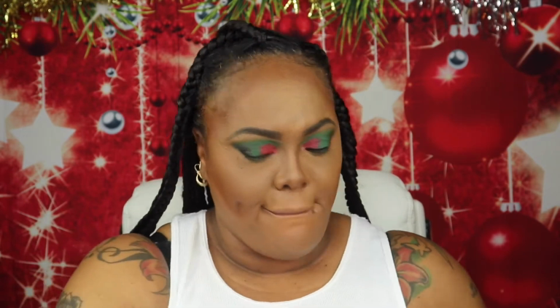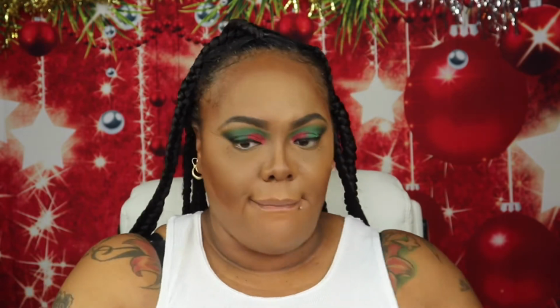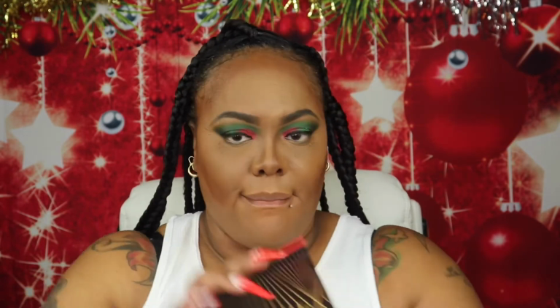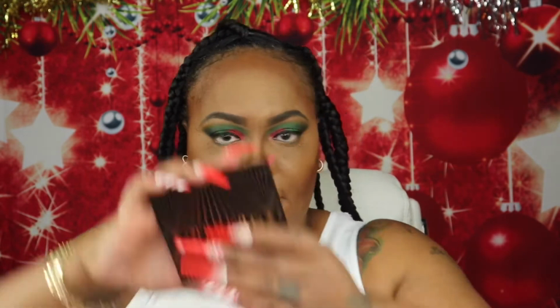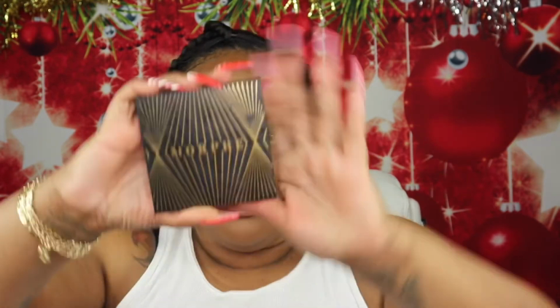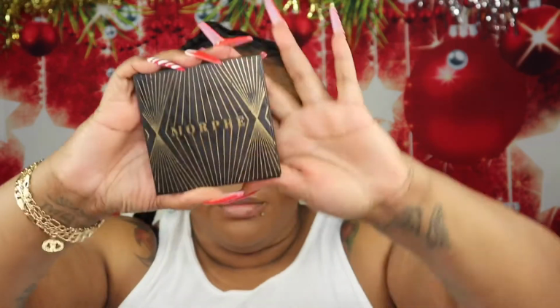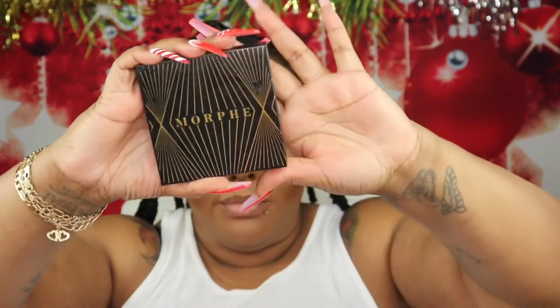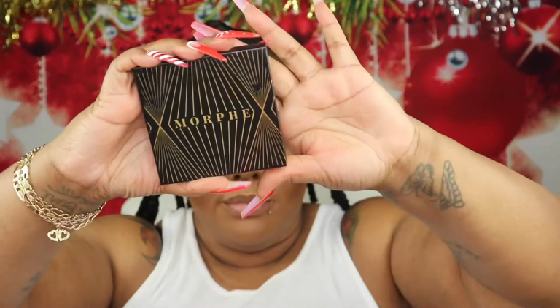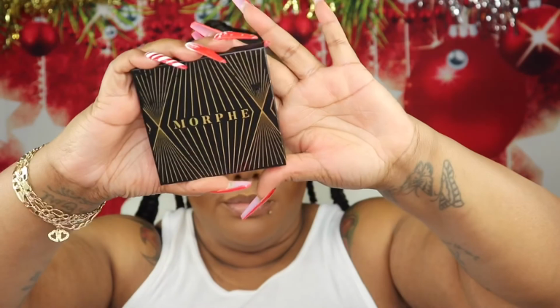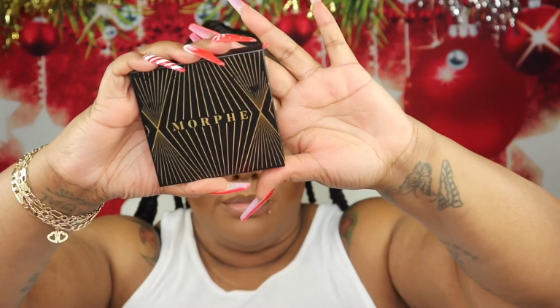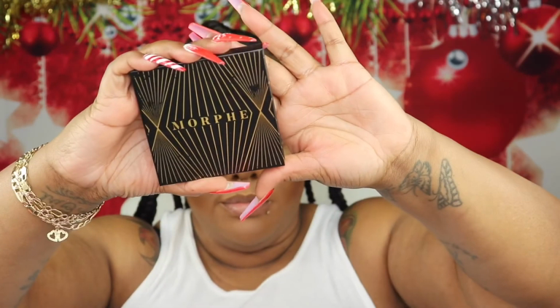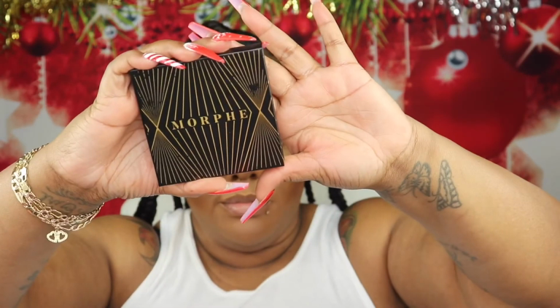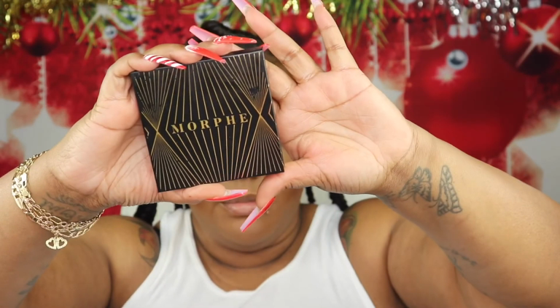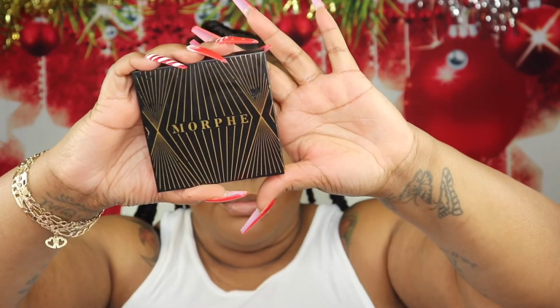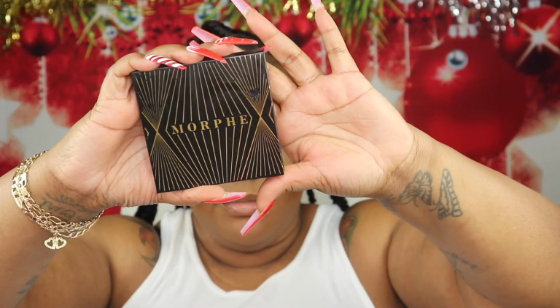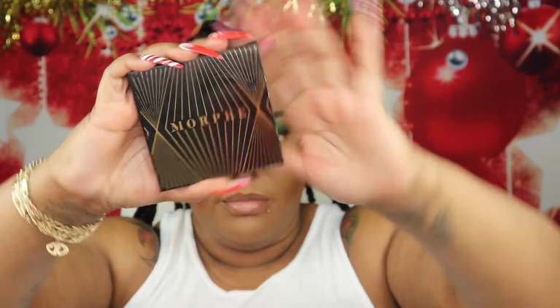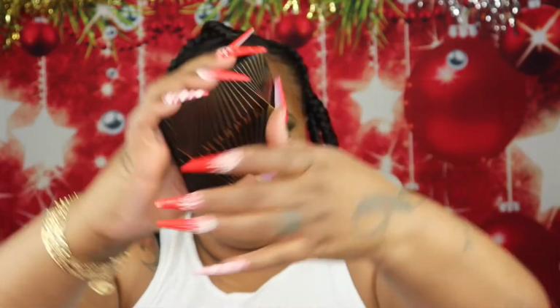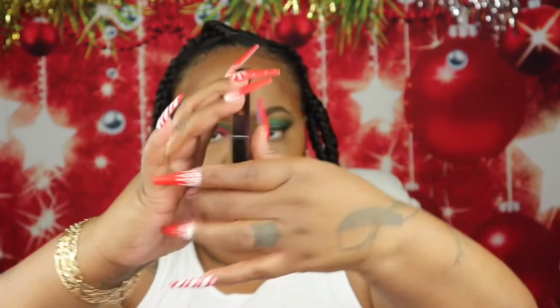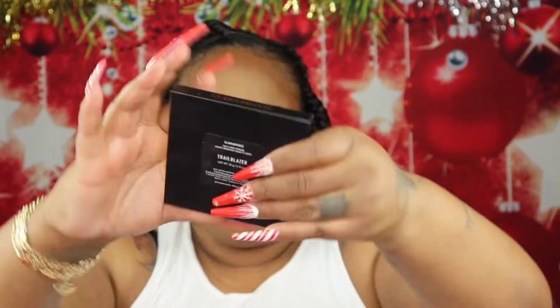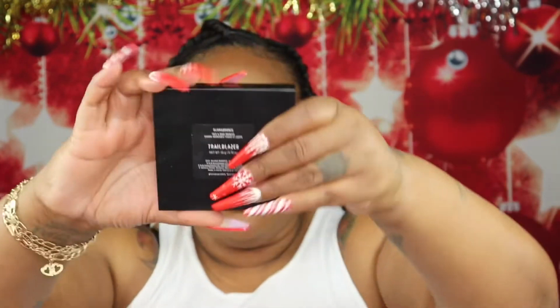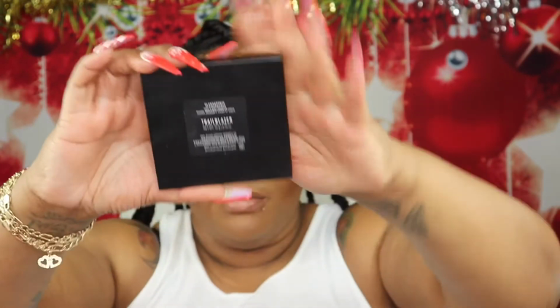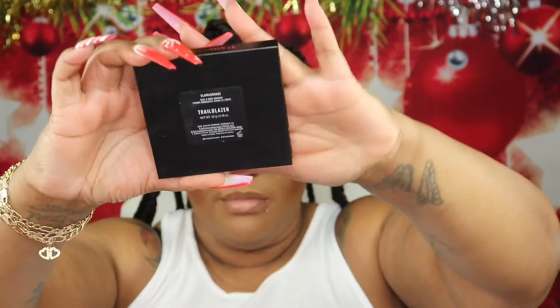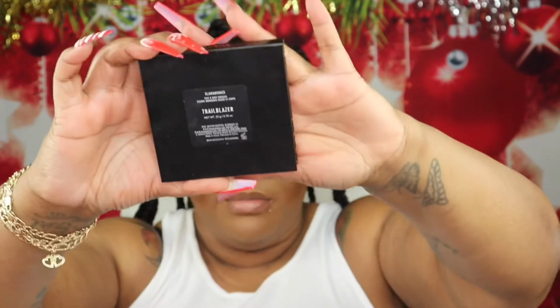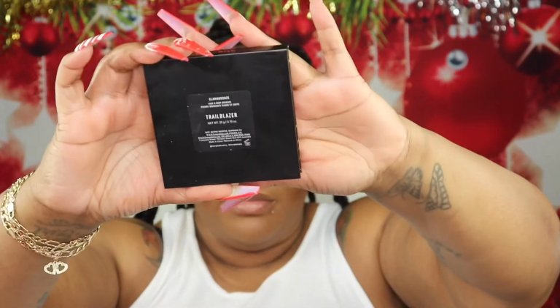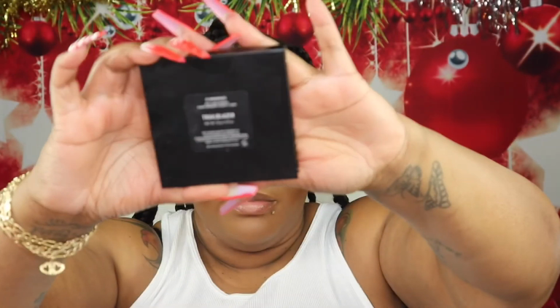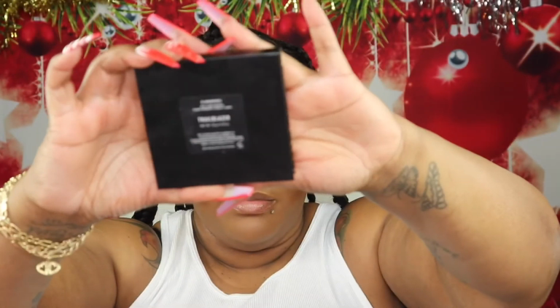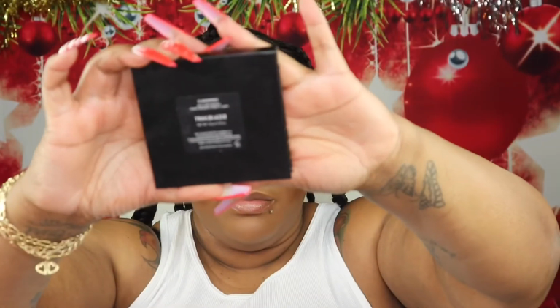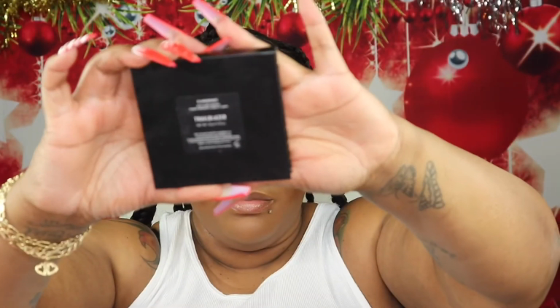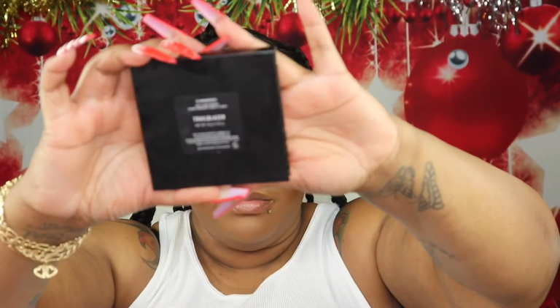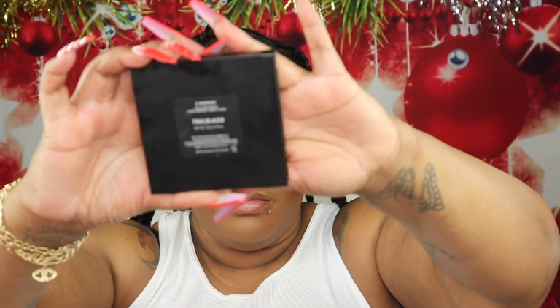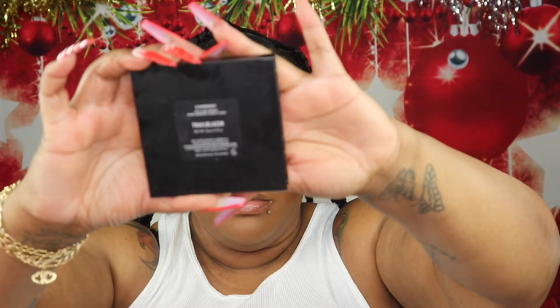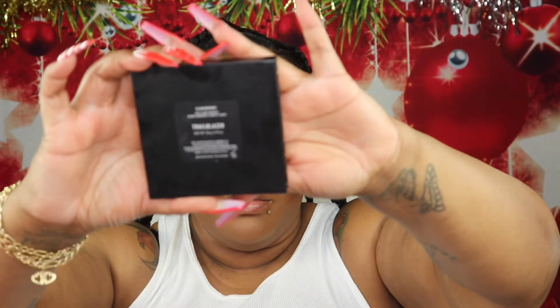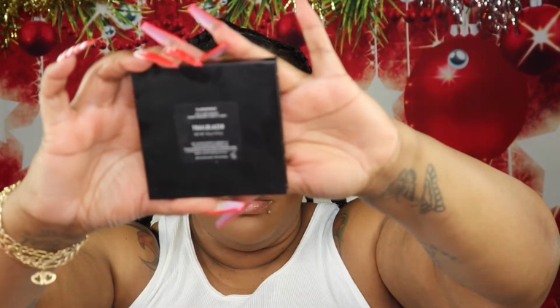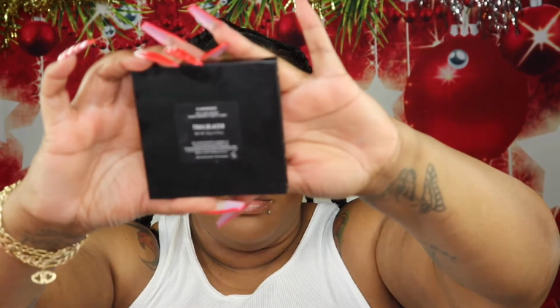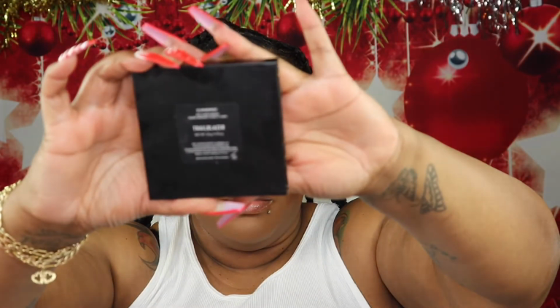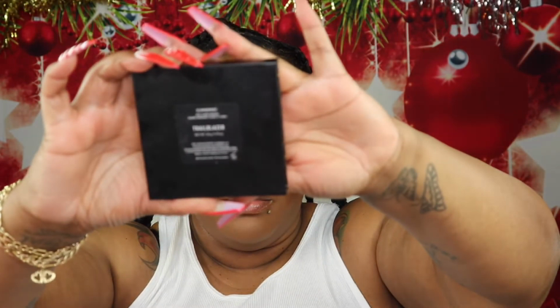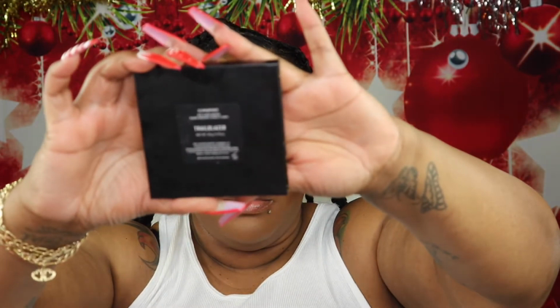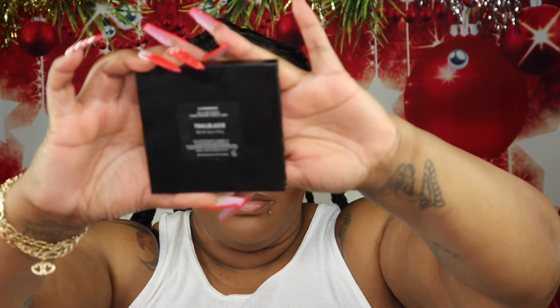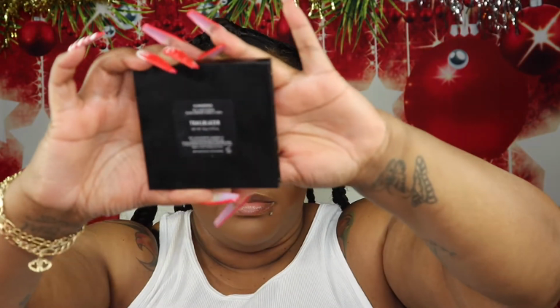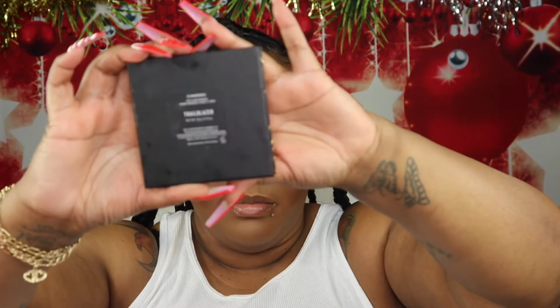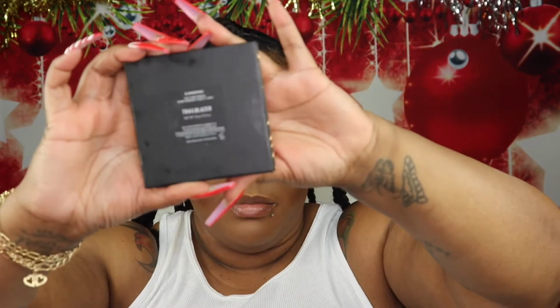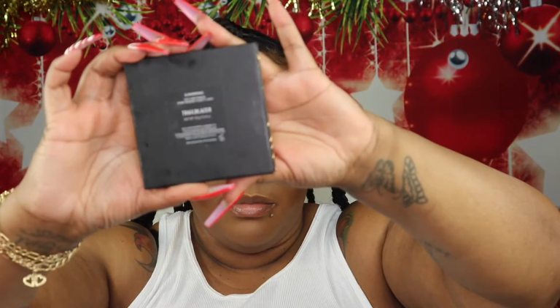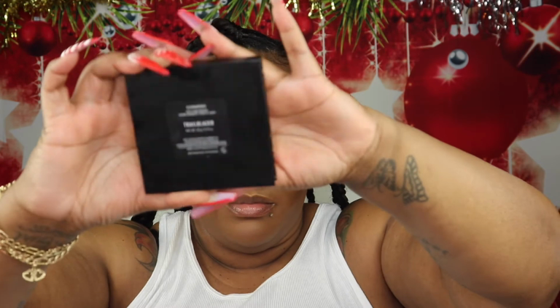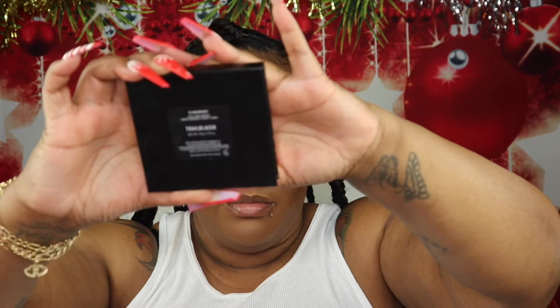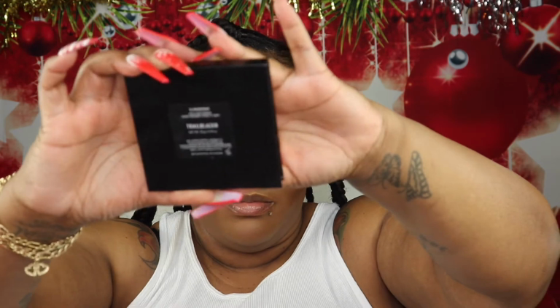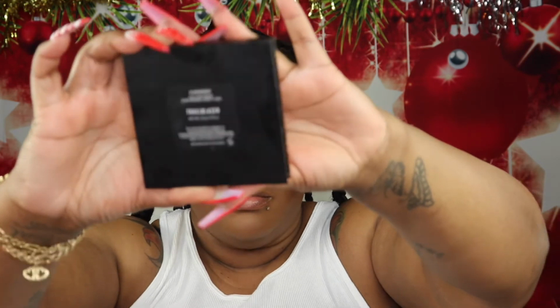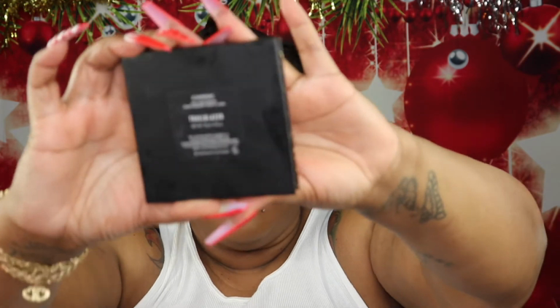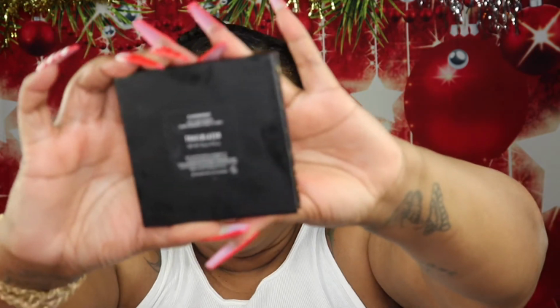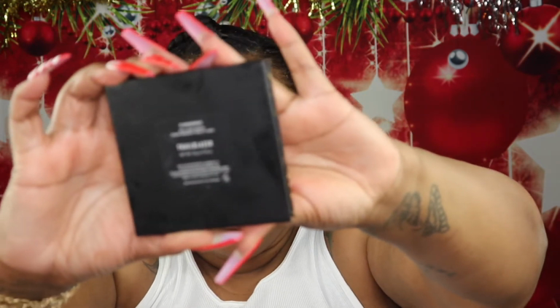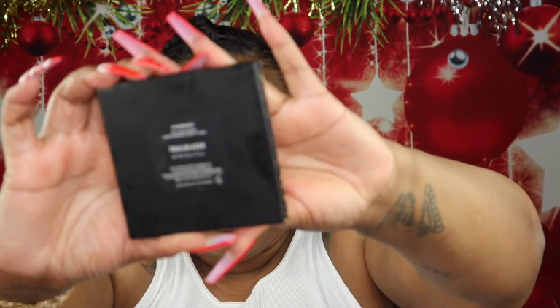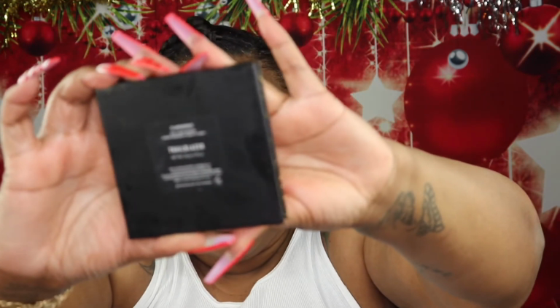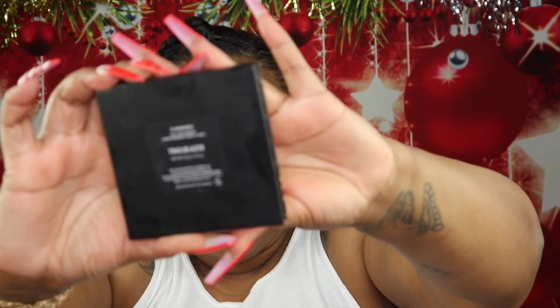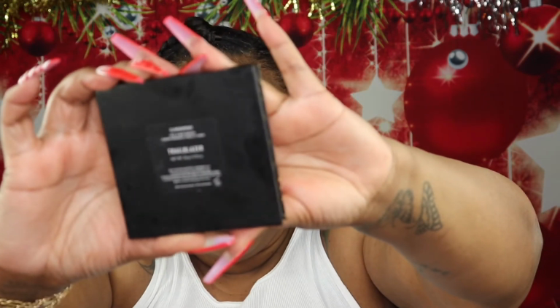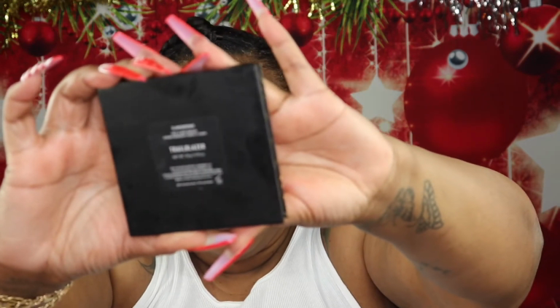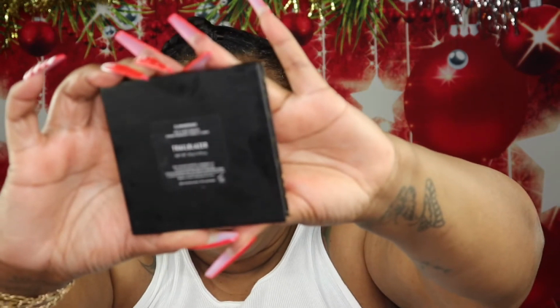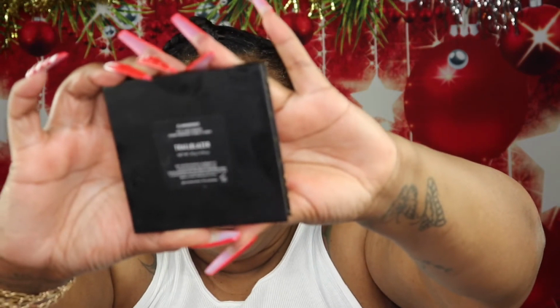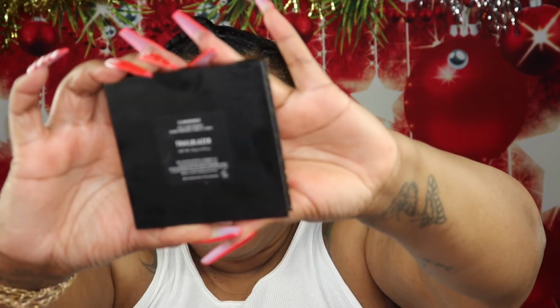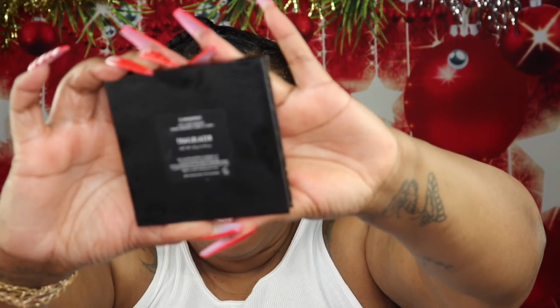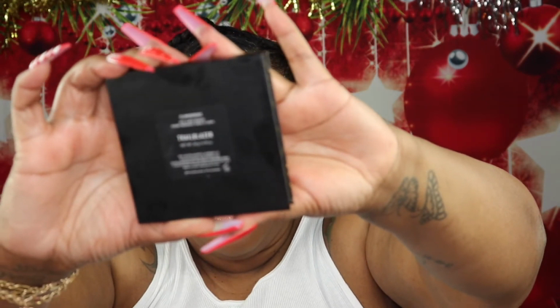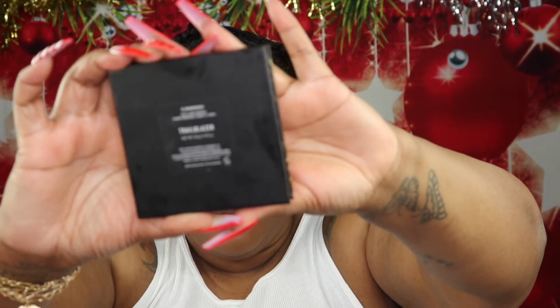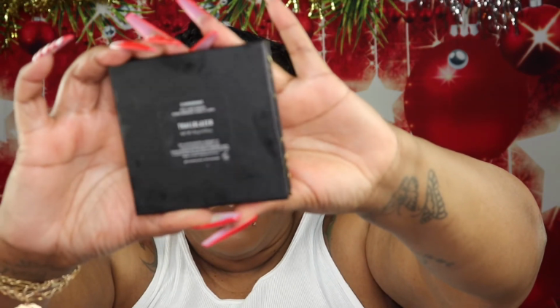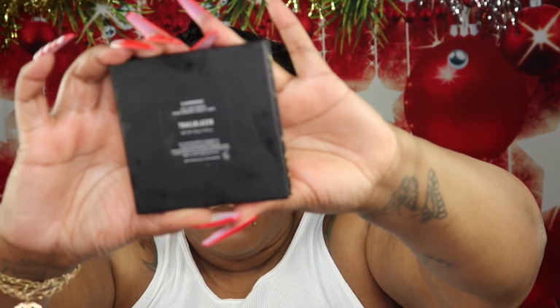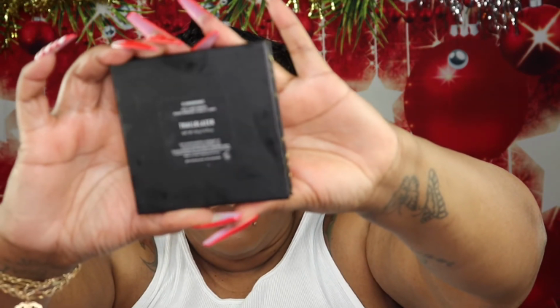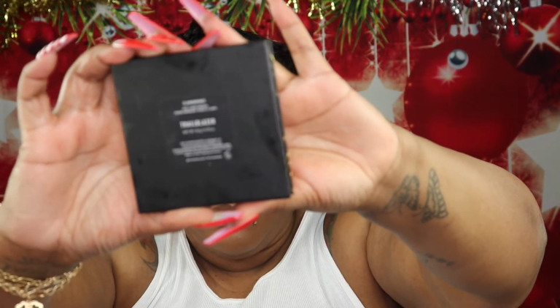Time to set that contour. I'm going to go in using the Morphe Glamour Bronzer in the shade Trail Blazer.